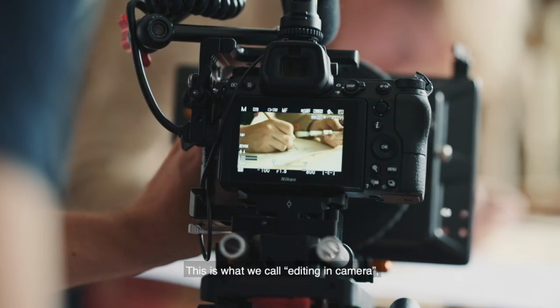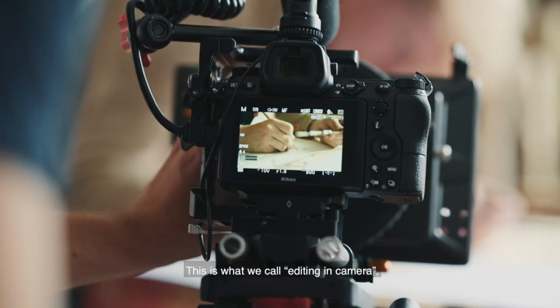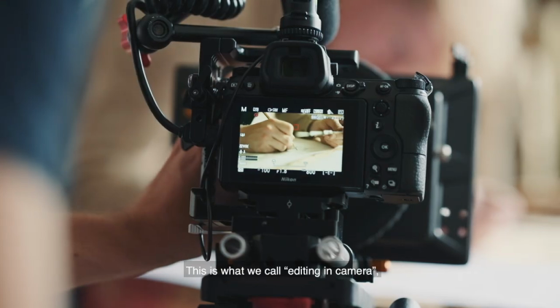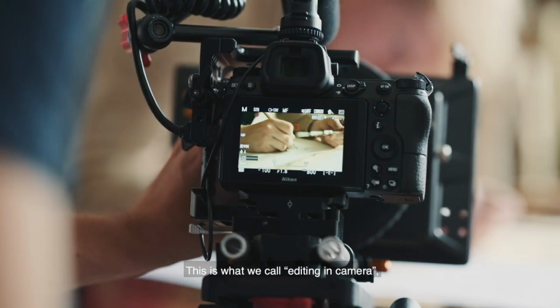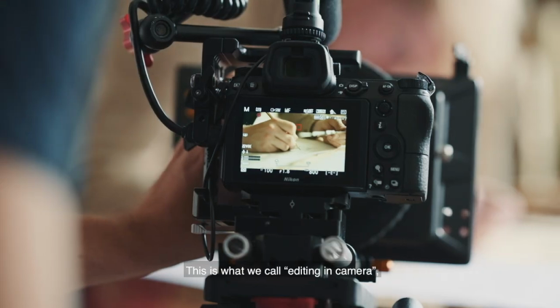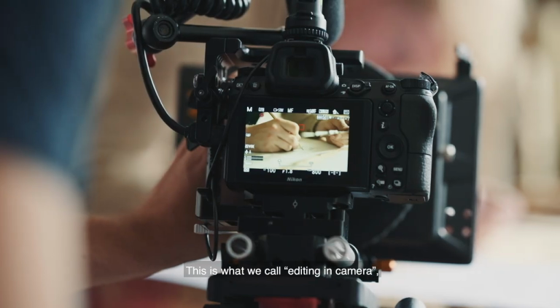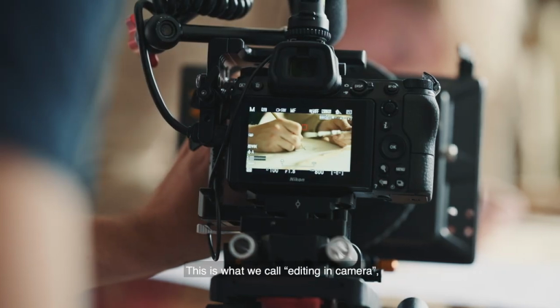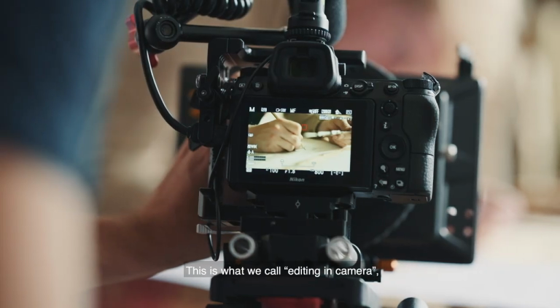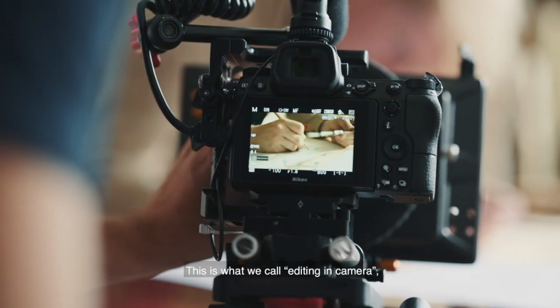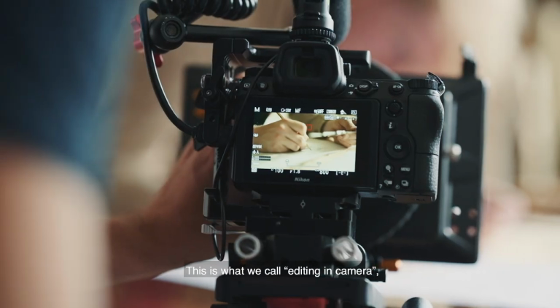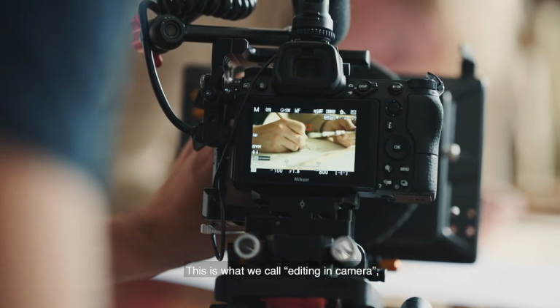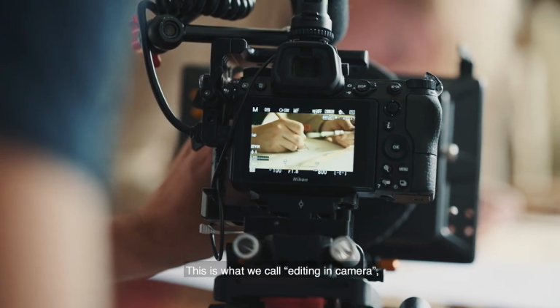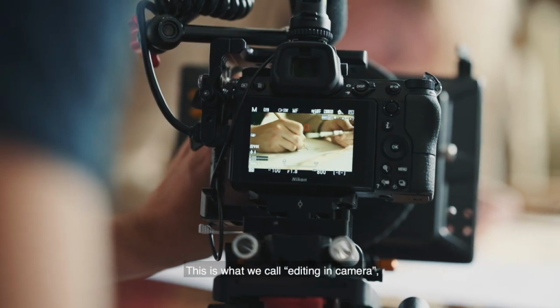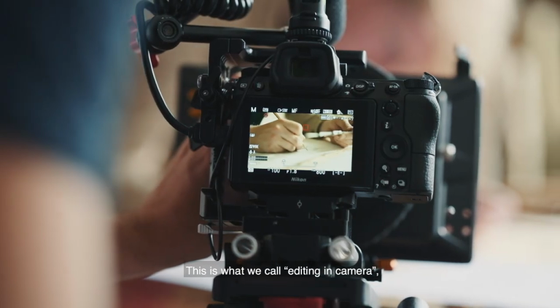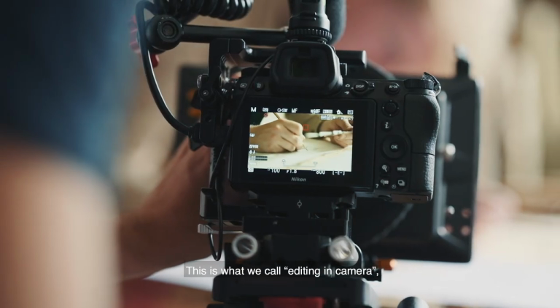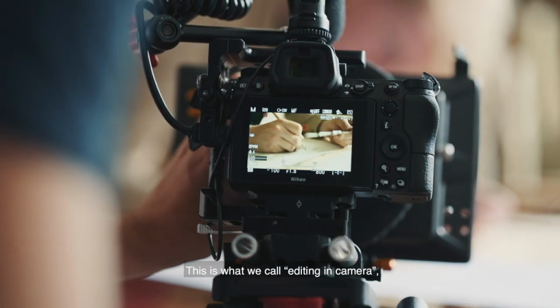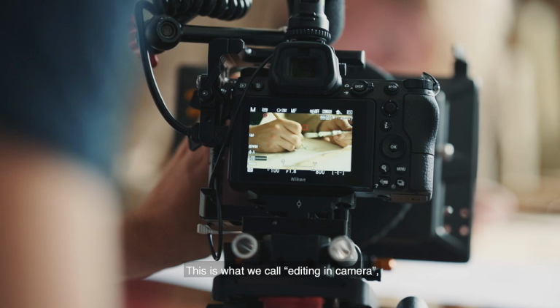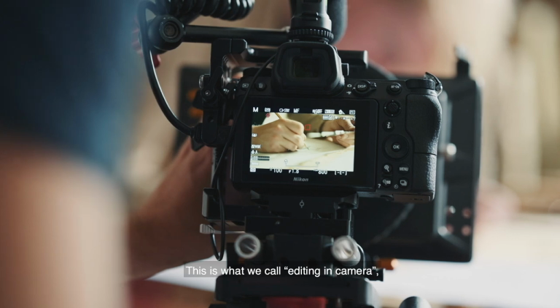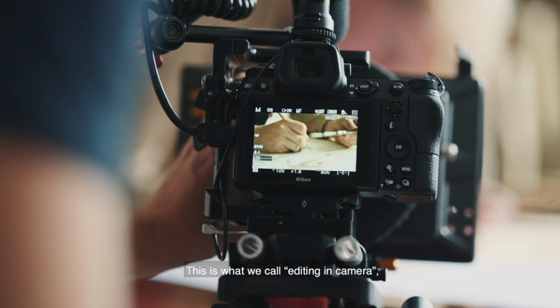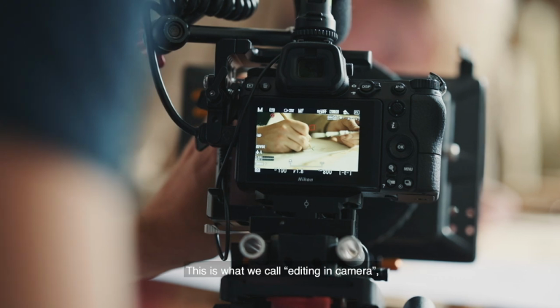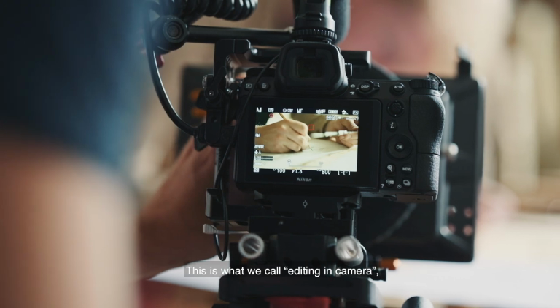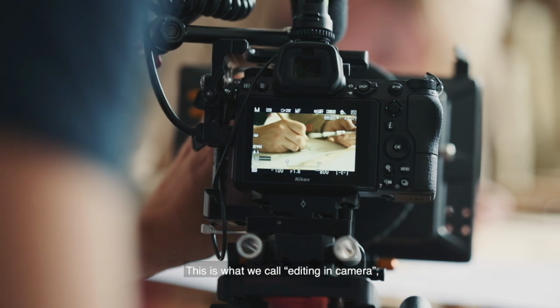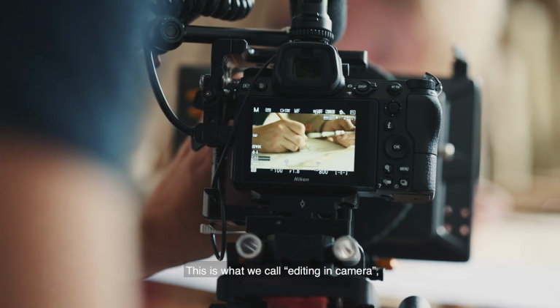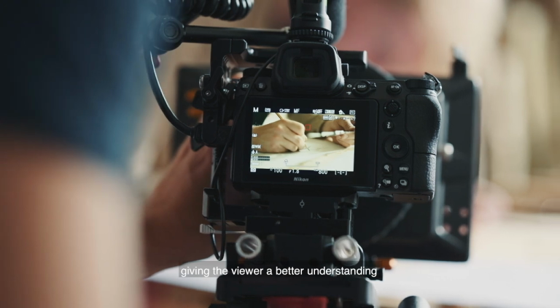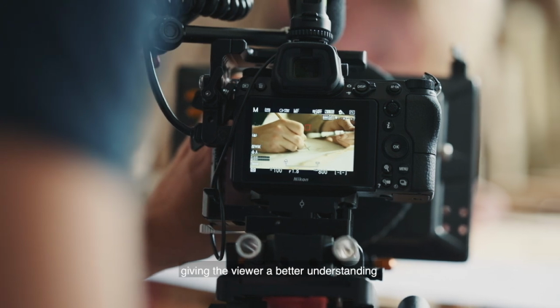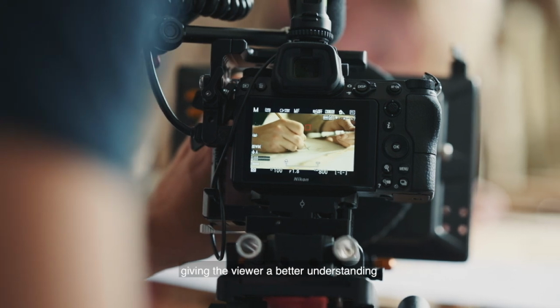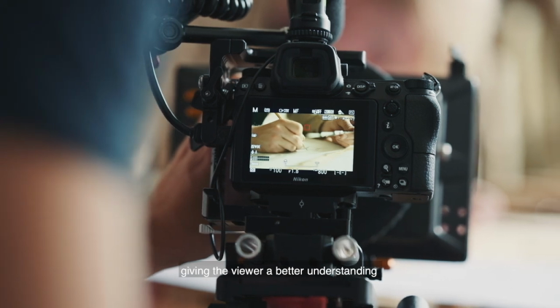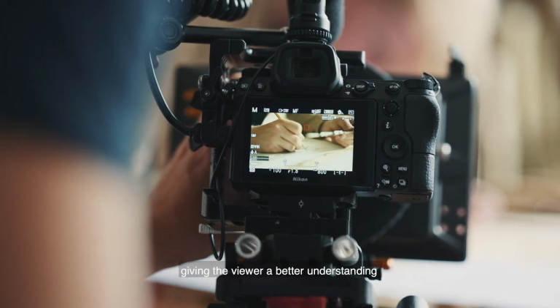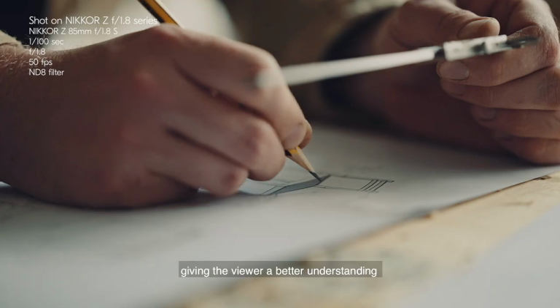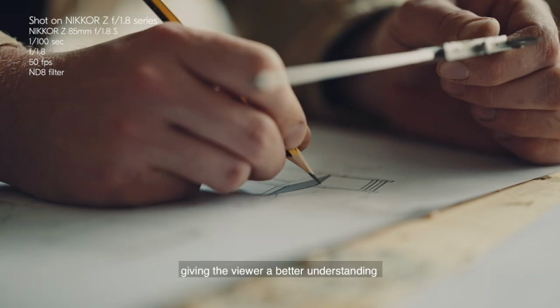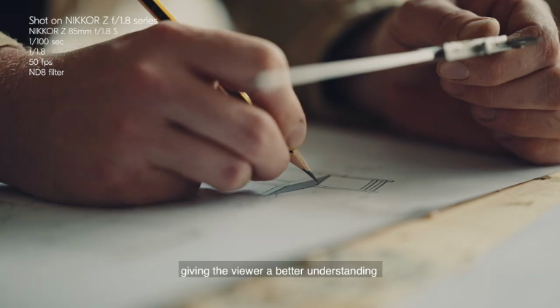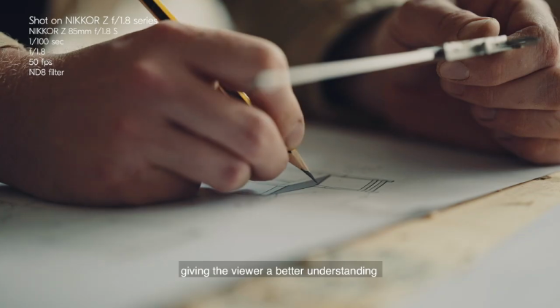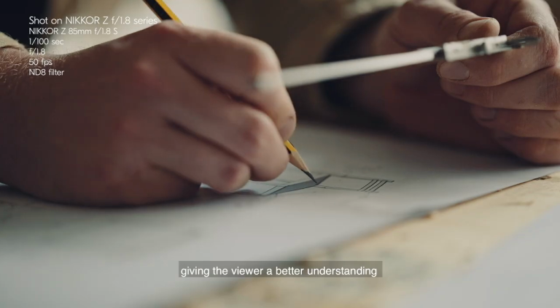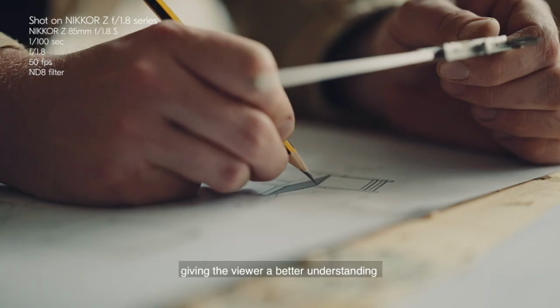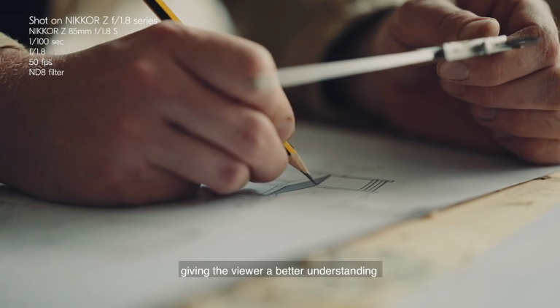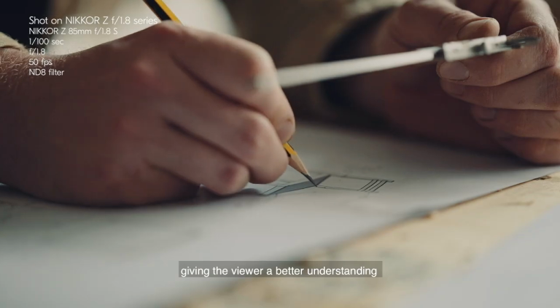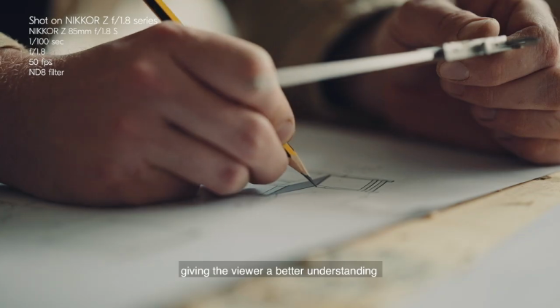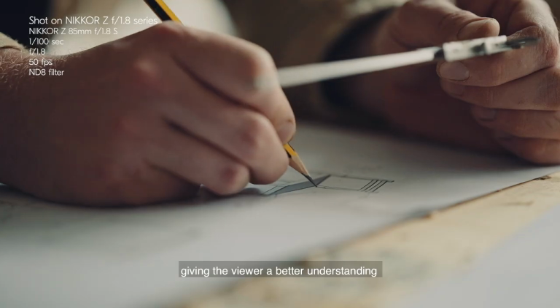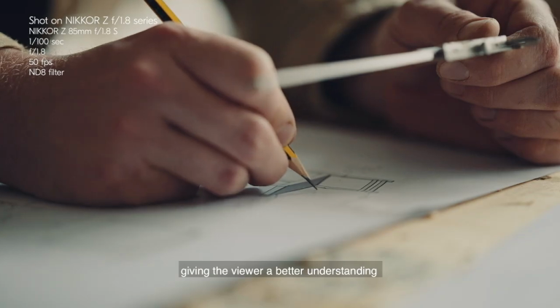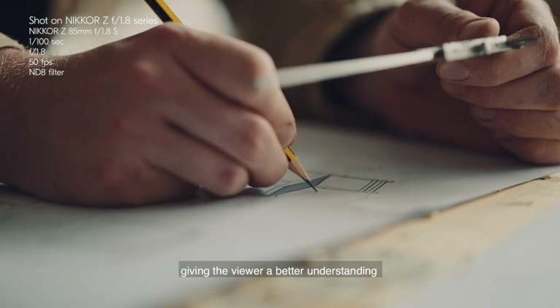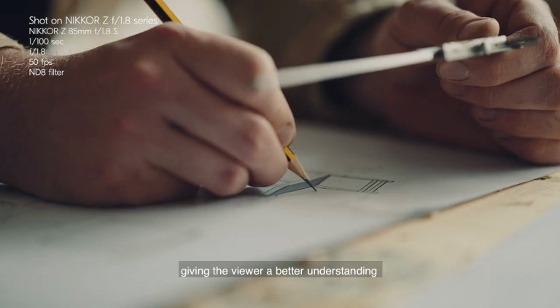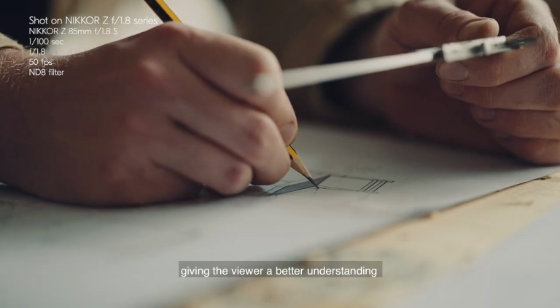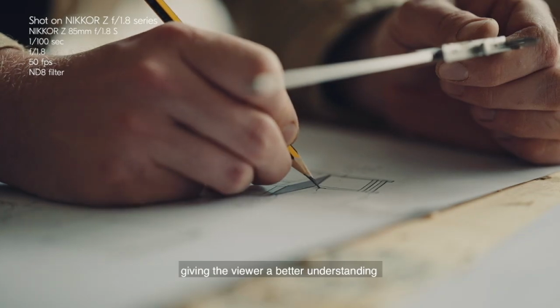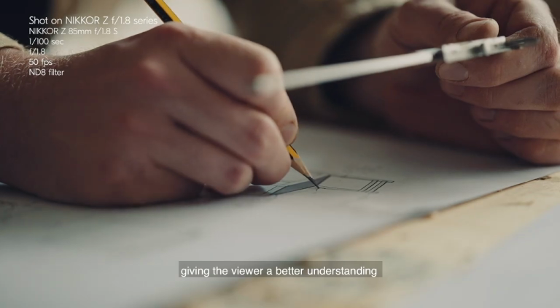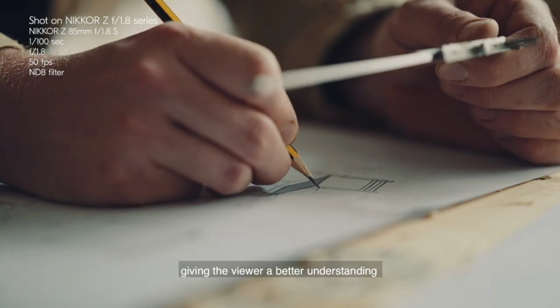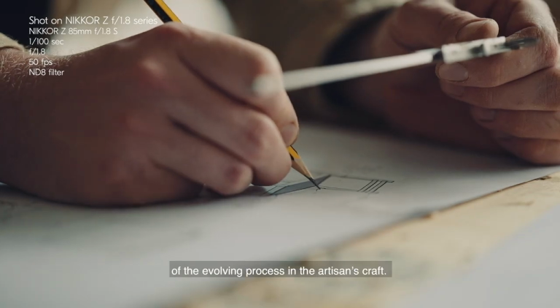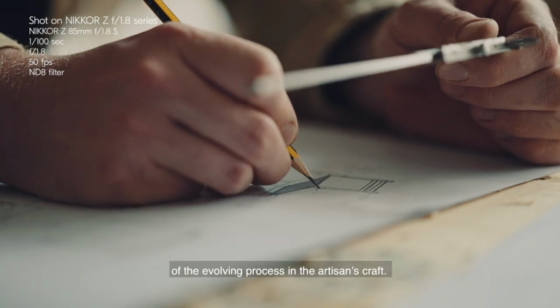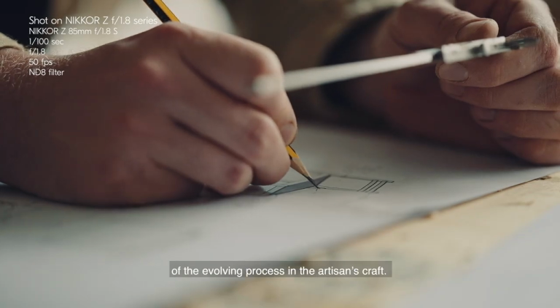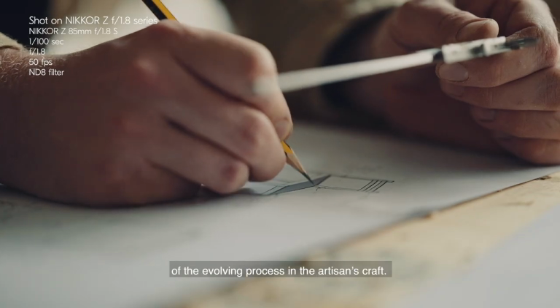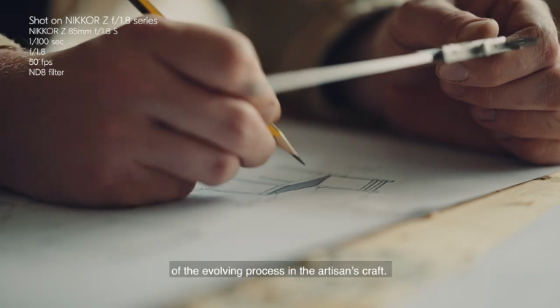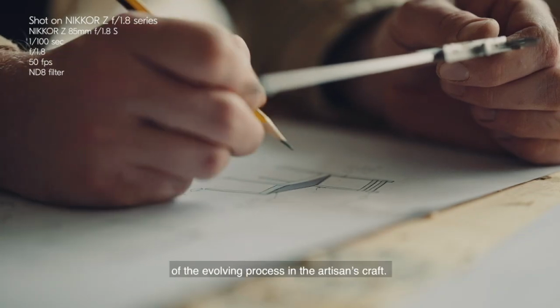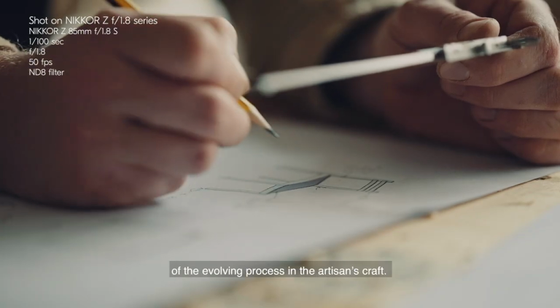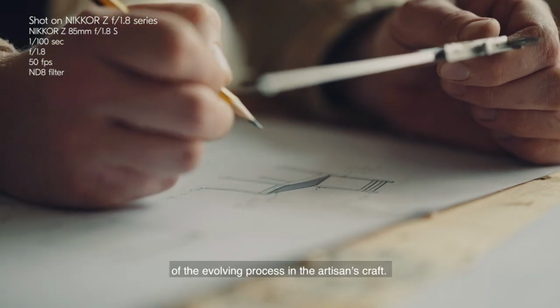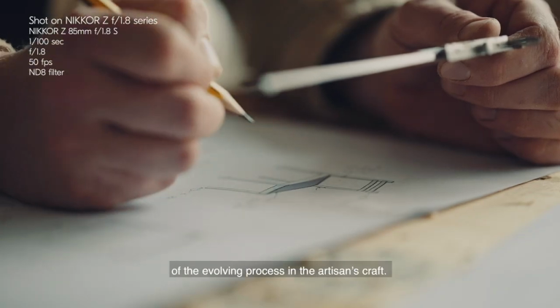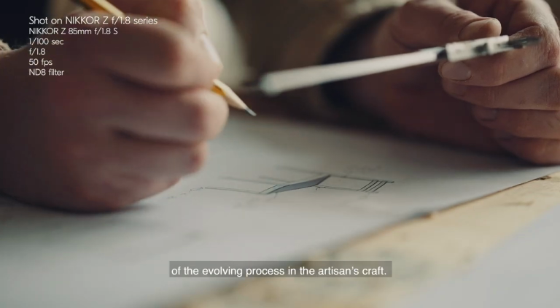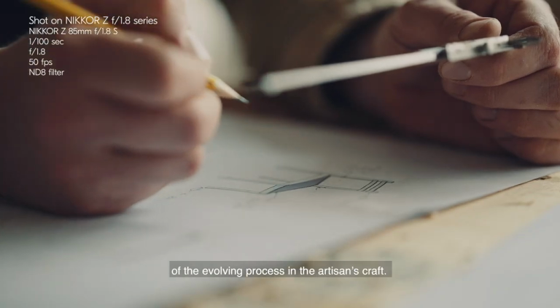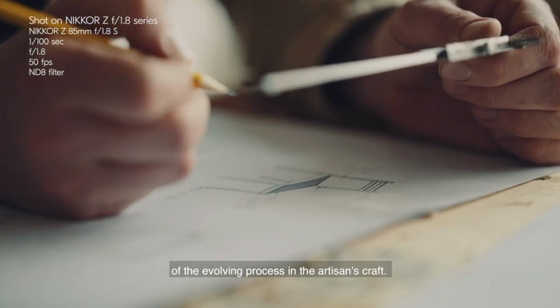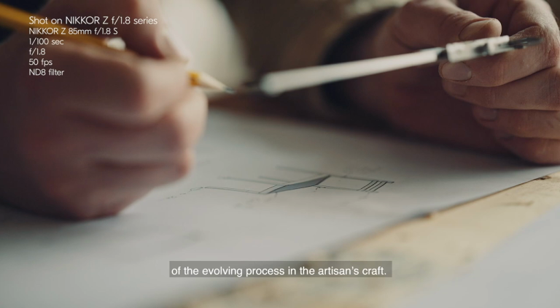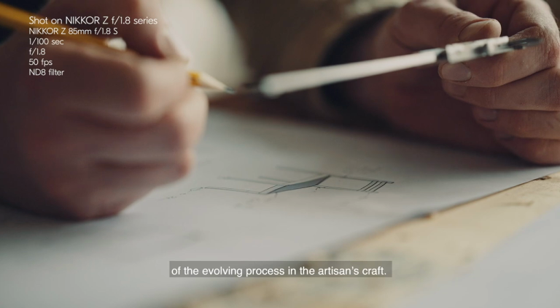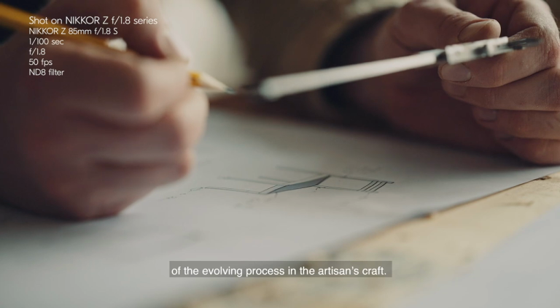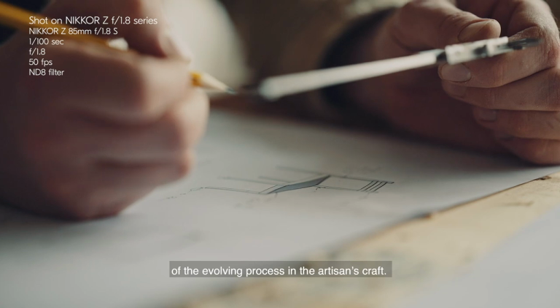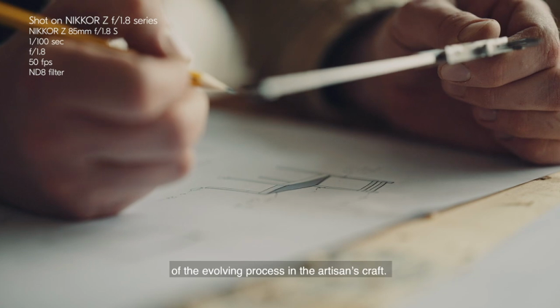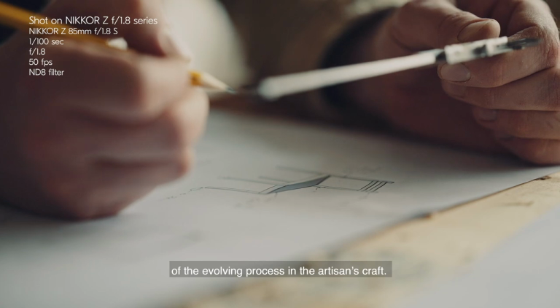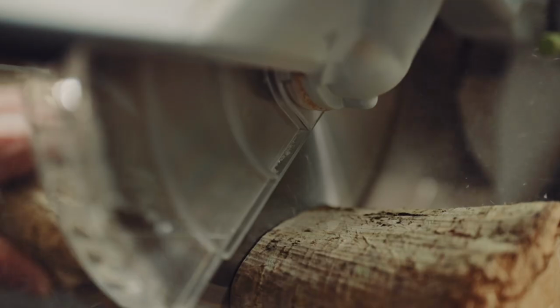This is what we call editing in camera — giving the viewer a better understanding of the evolving process in the artisan's craft.